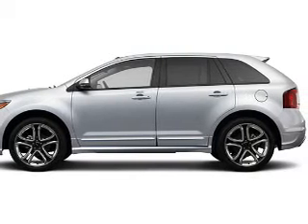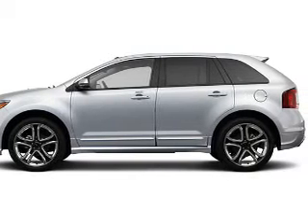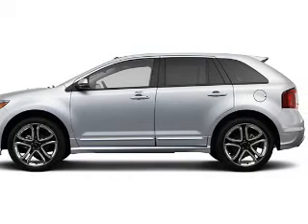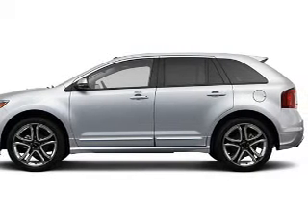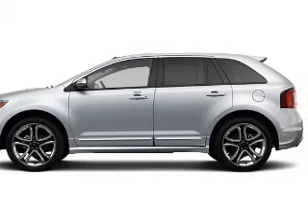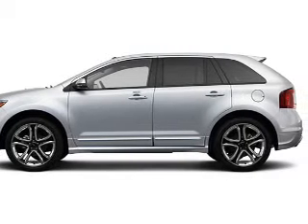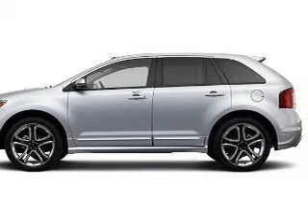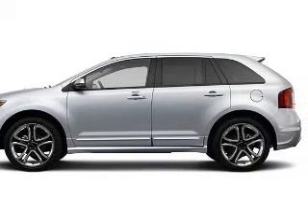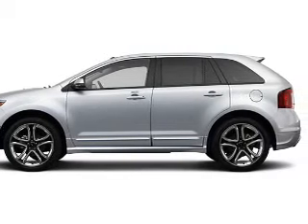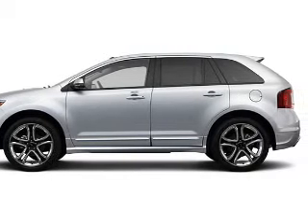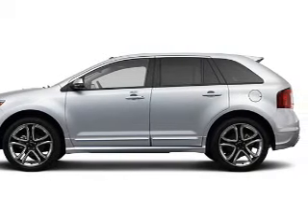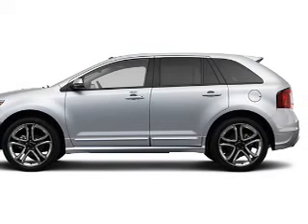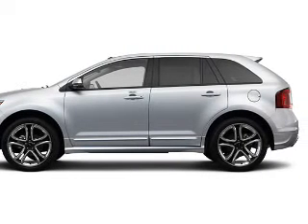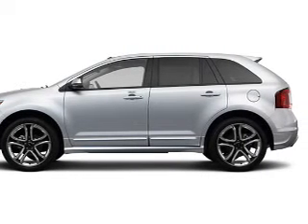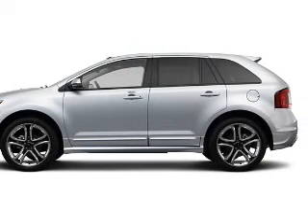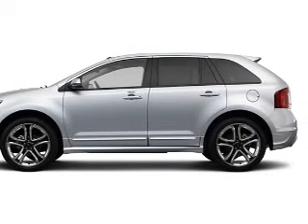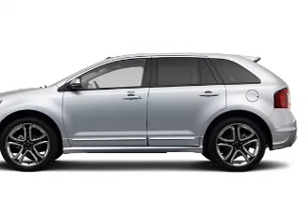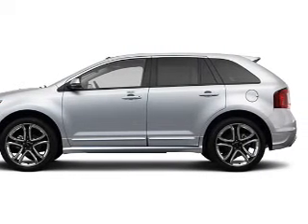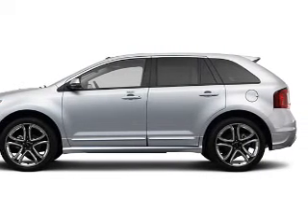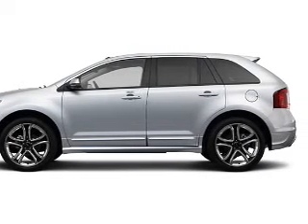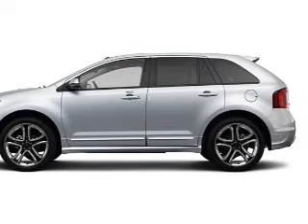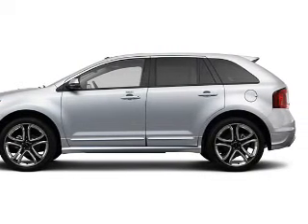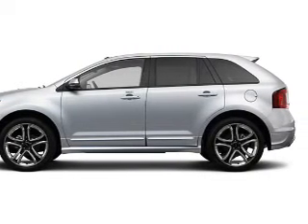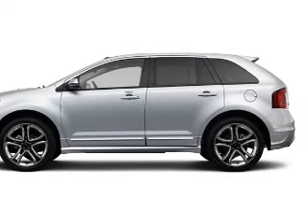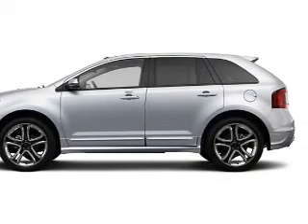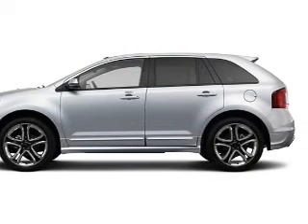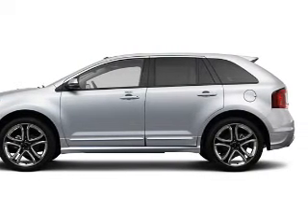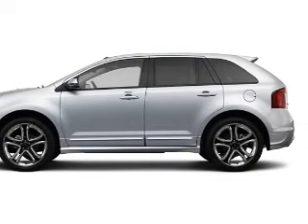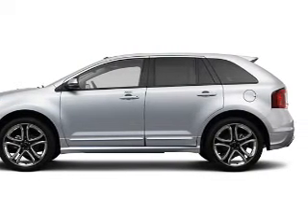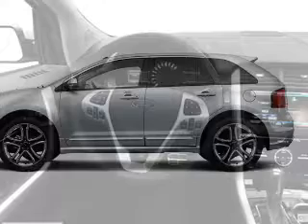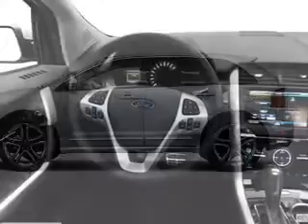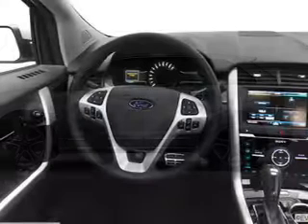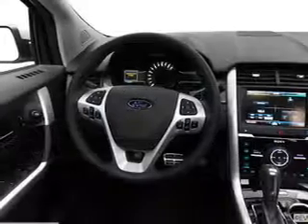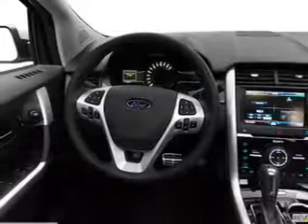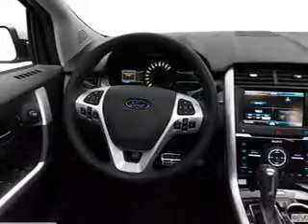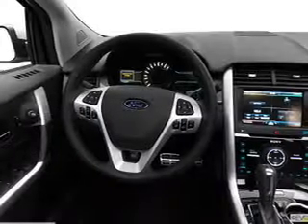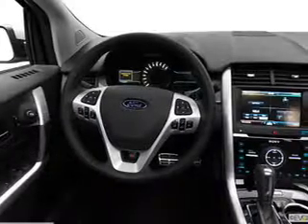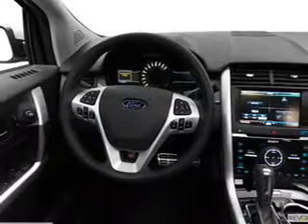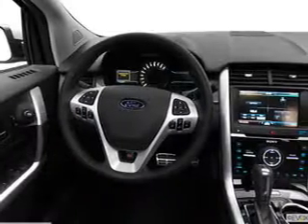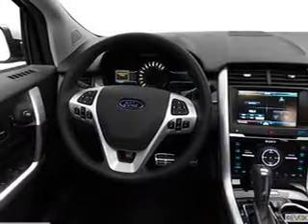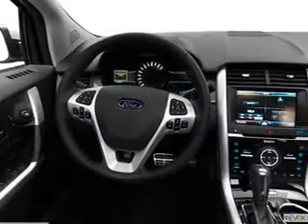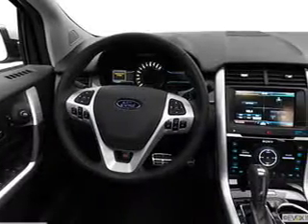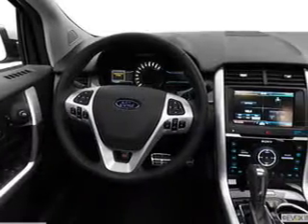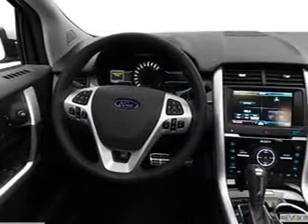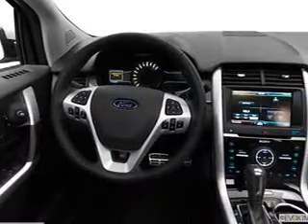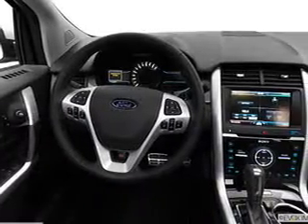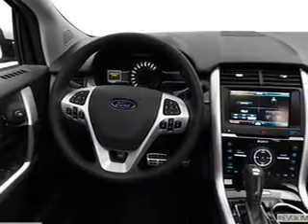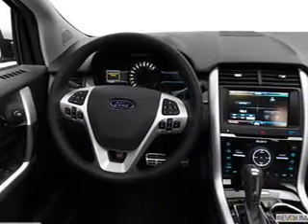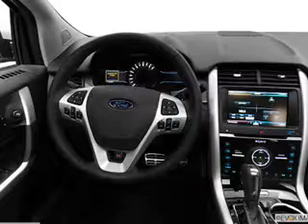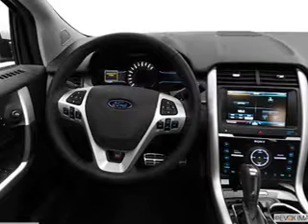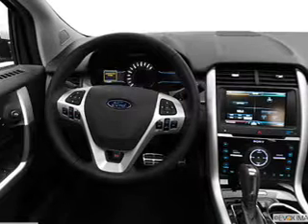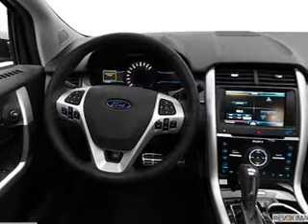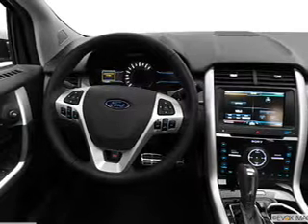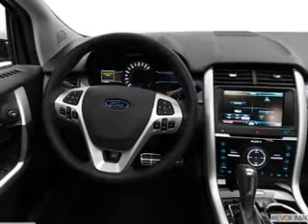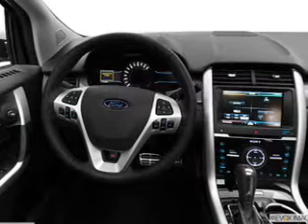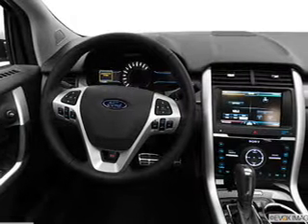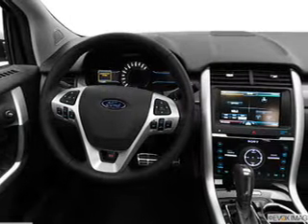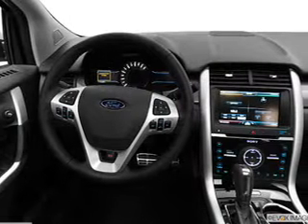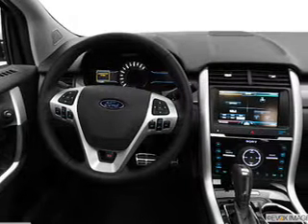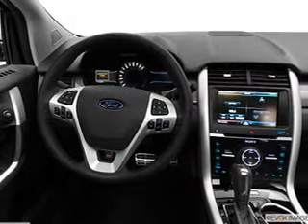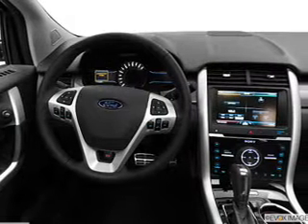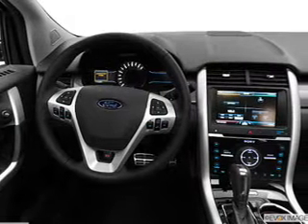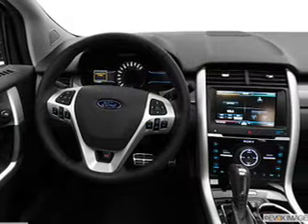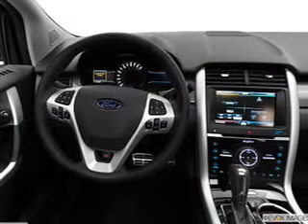Savor your listening experience with this premium sound system. The anti-lock braking system will help keep you safe on the road.